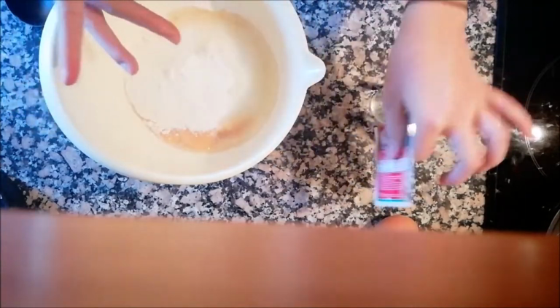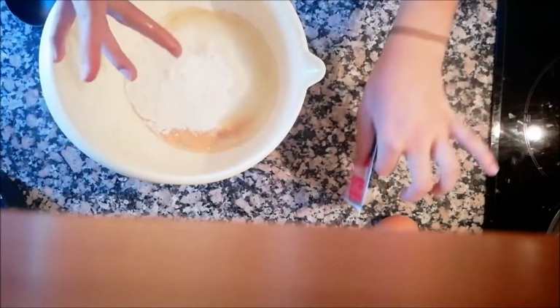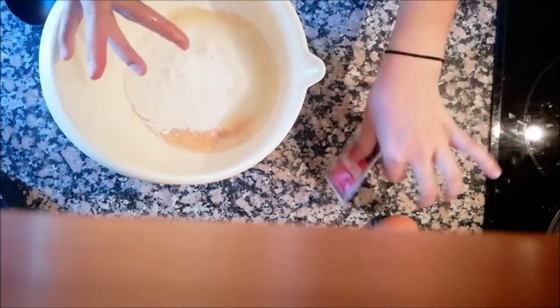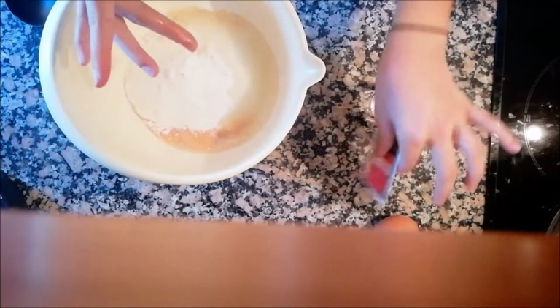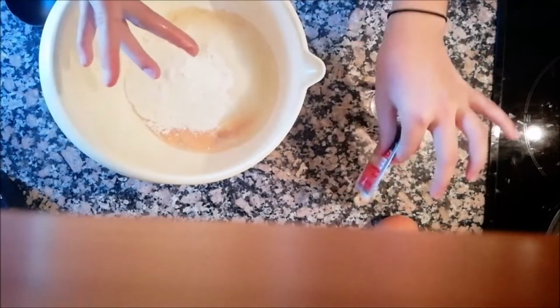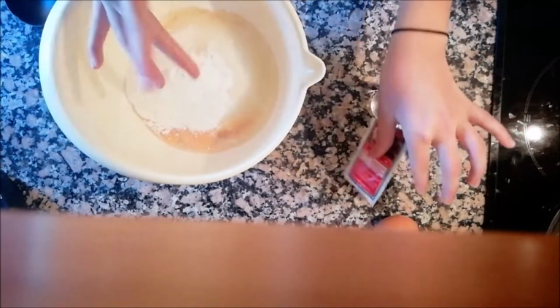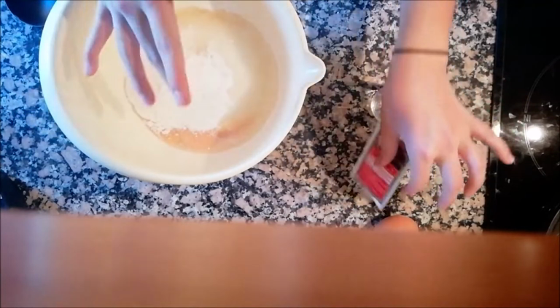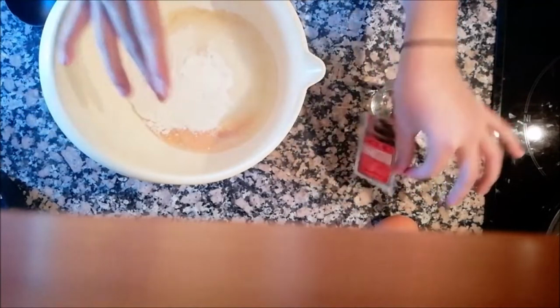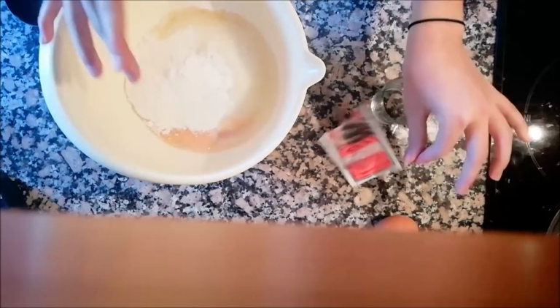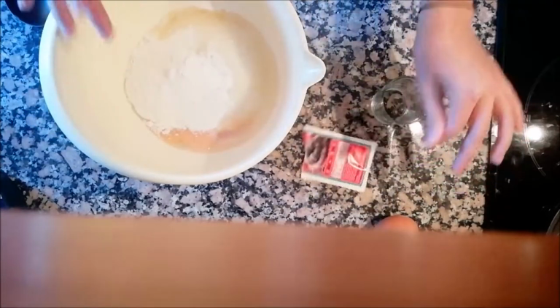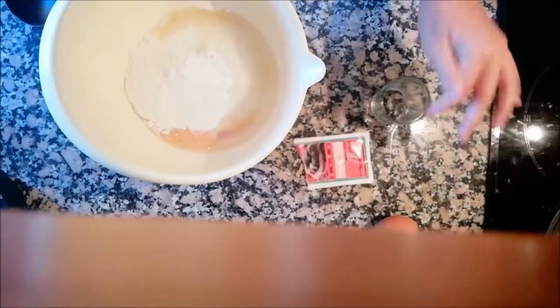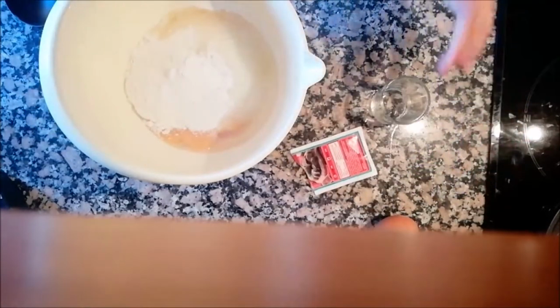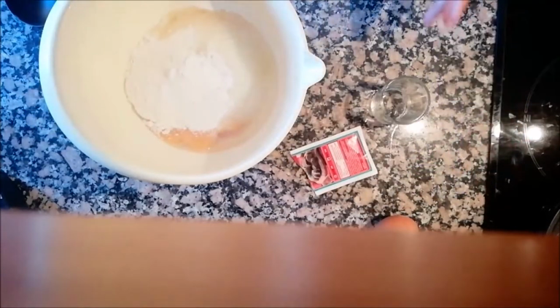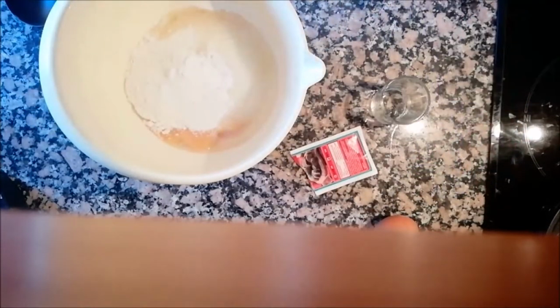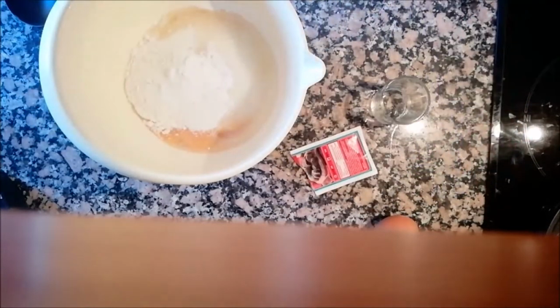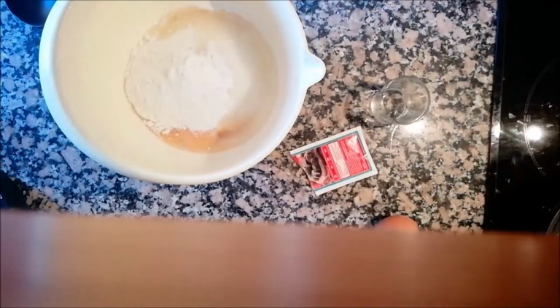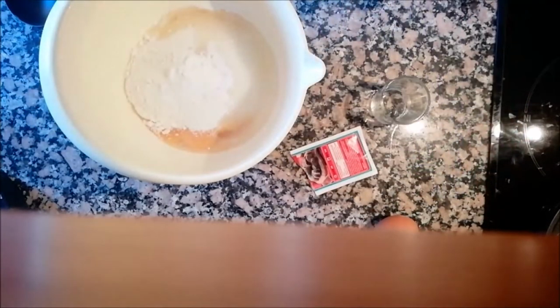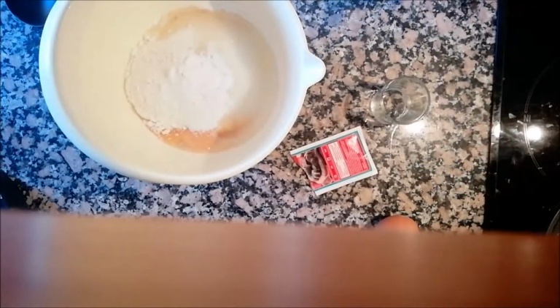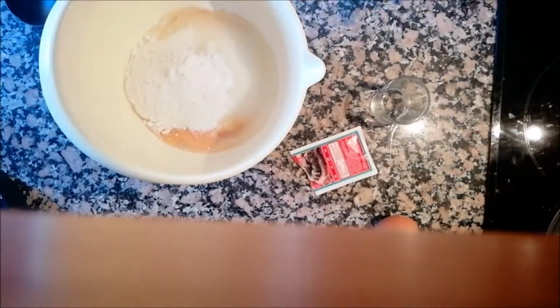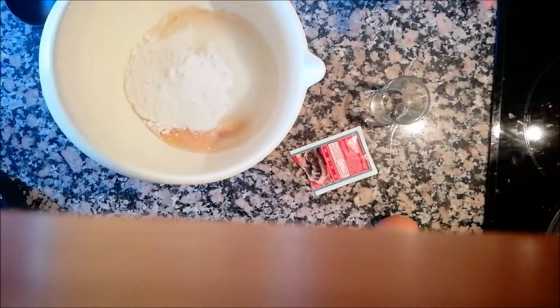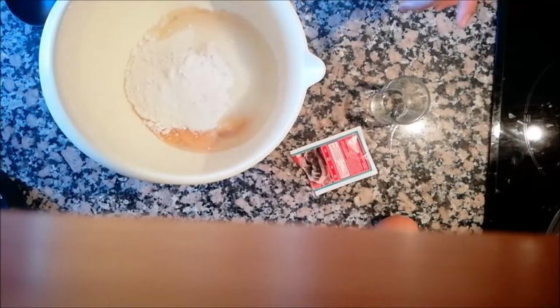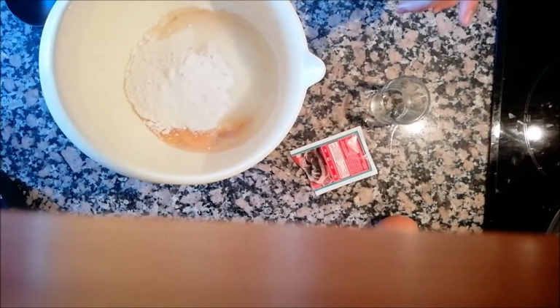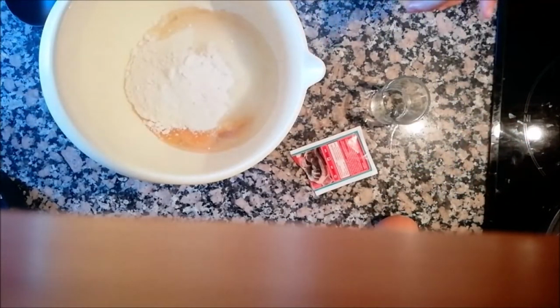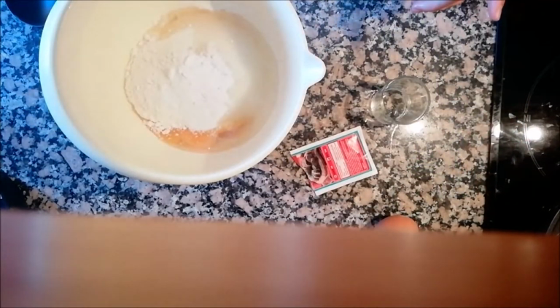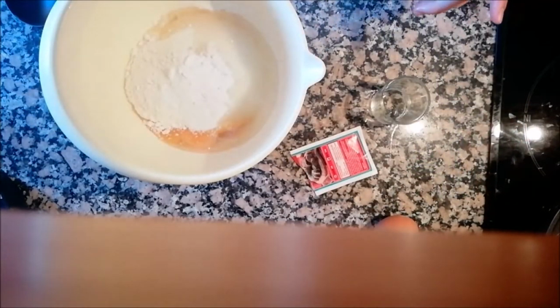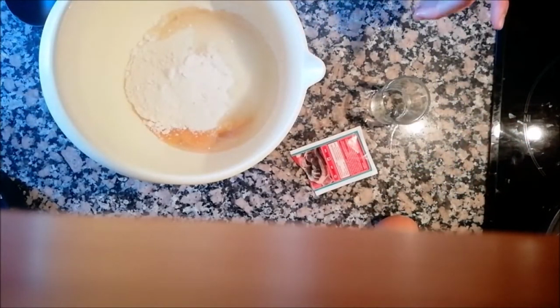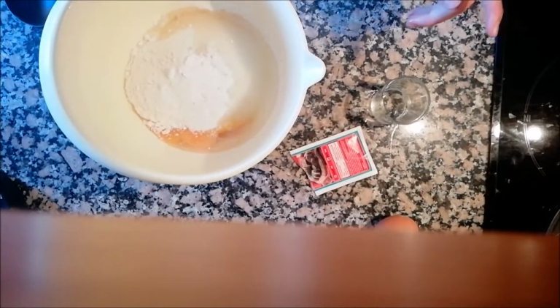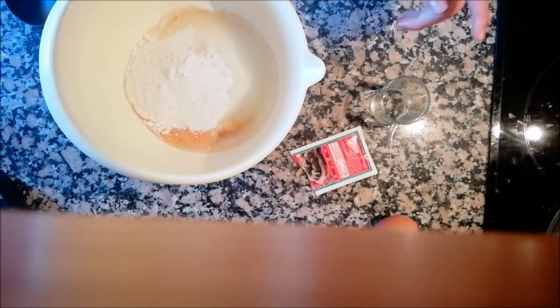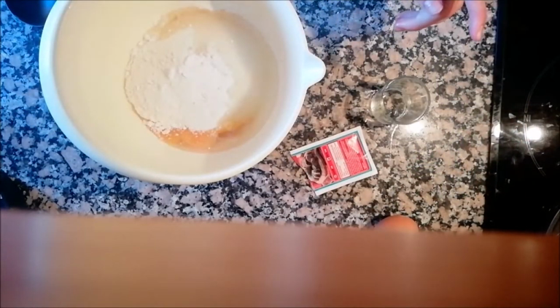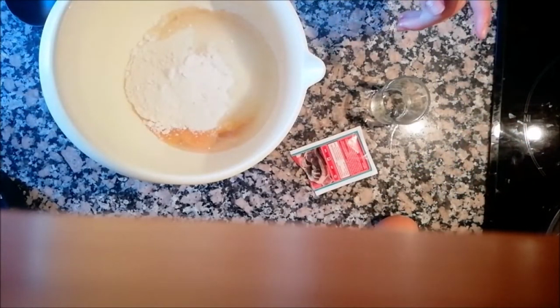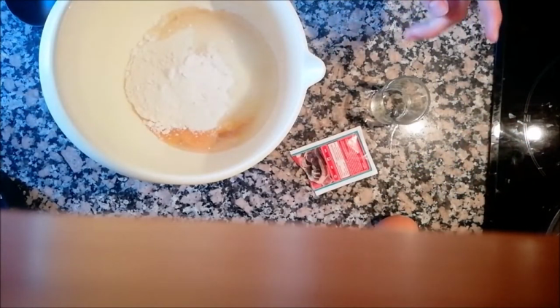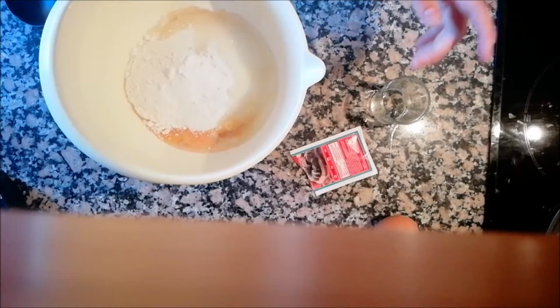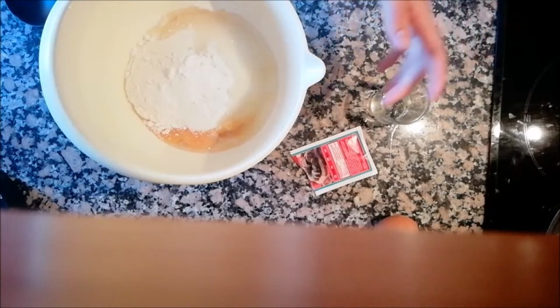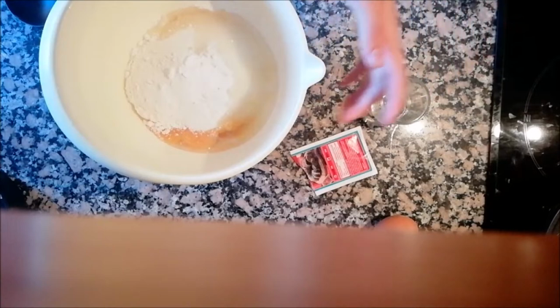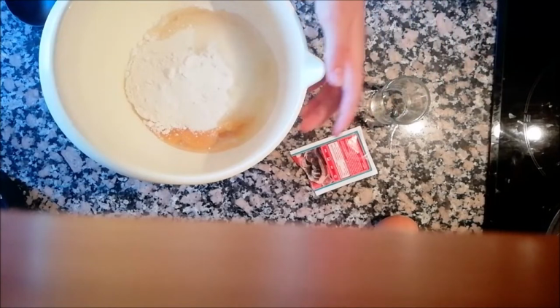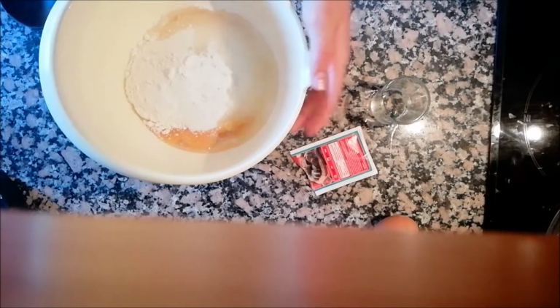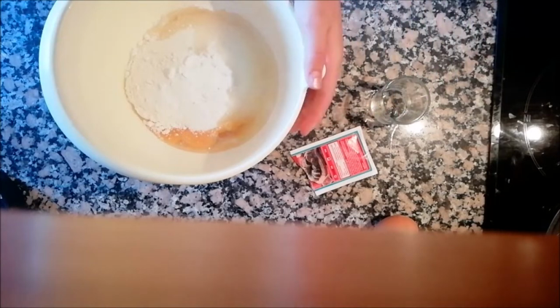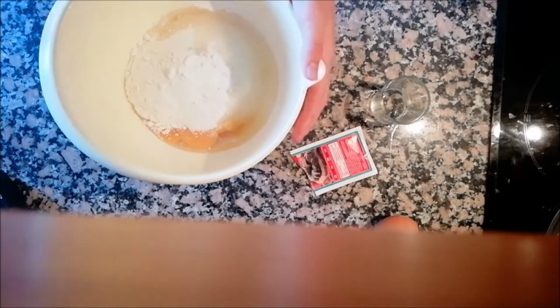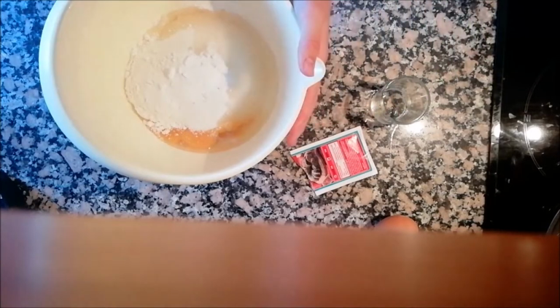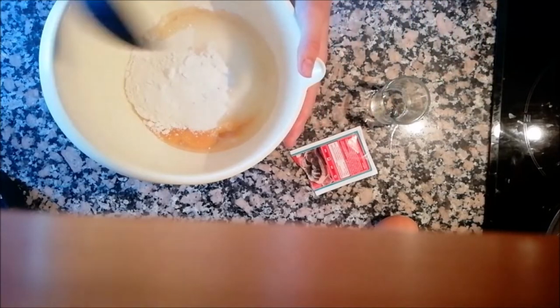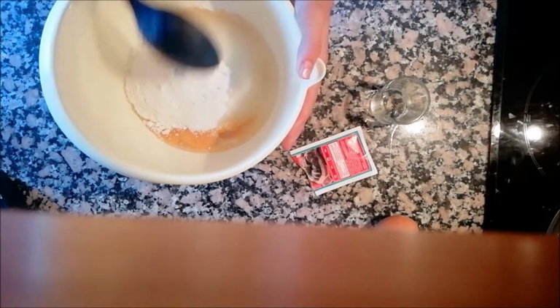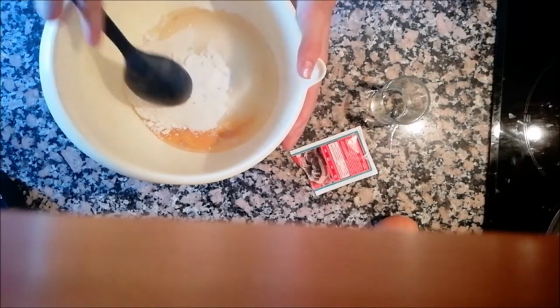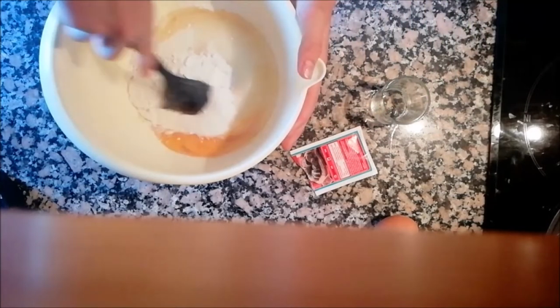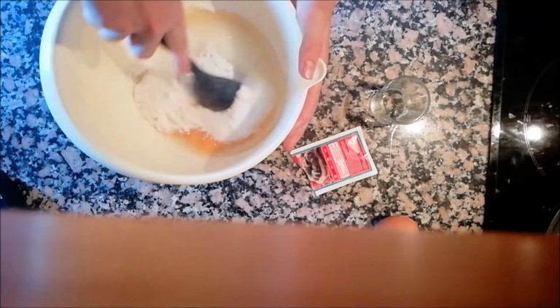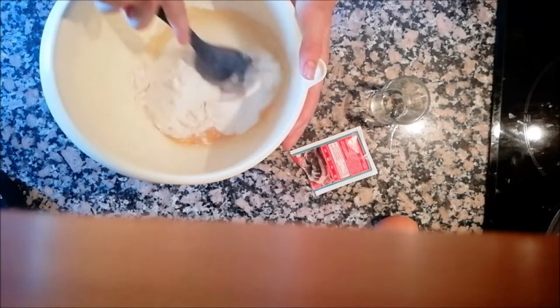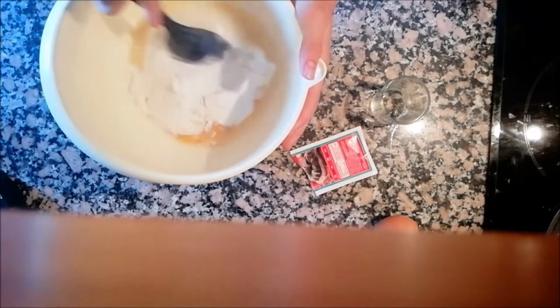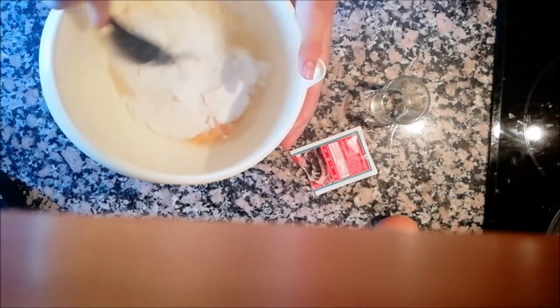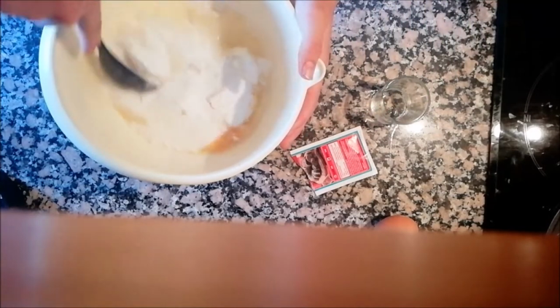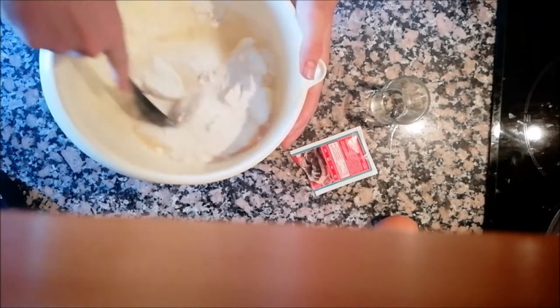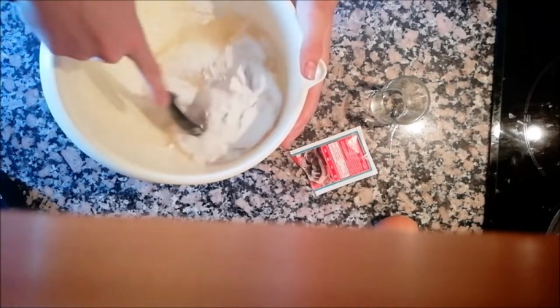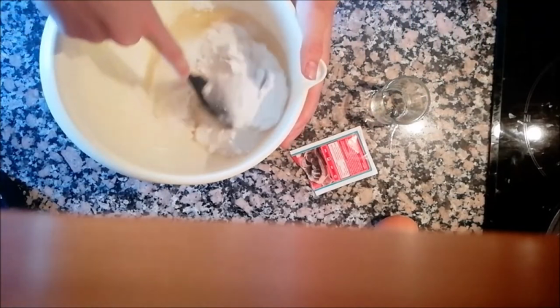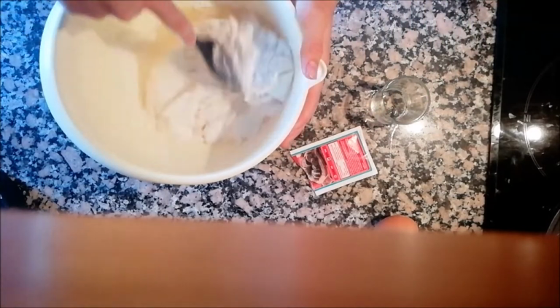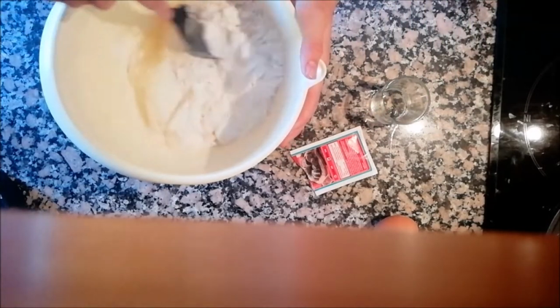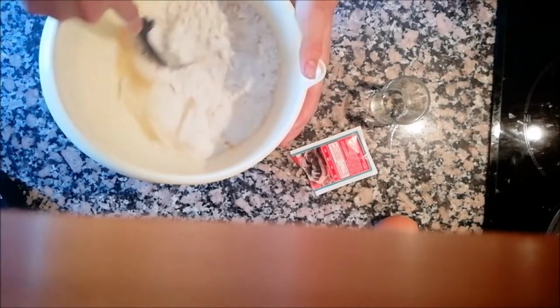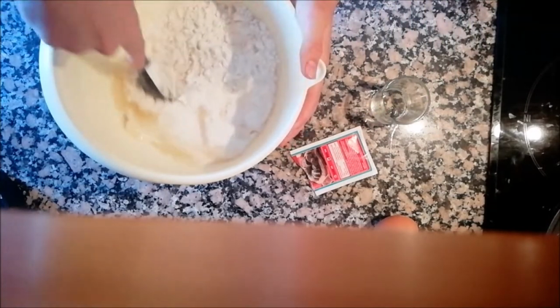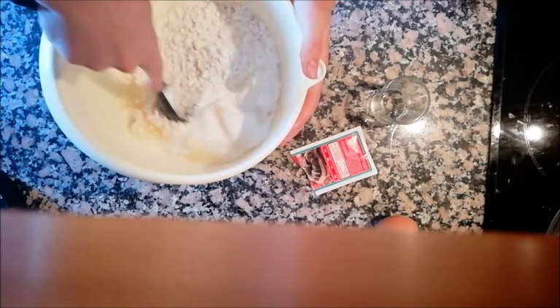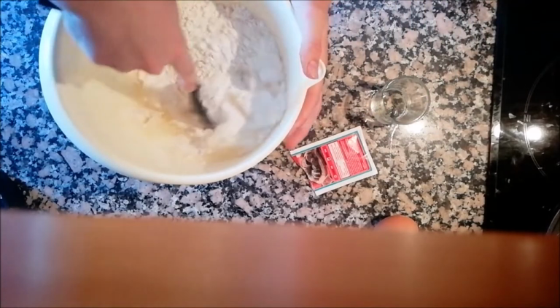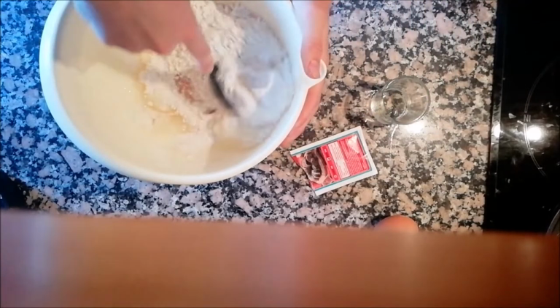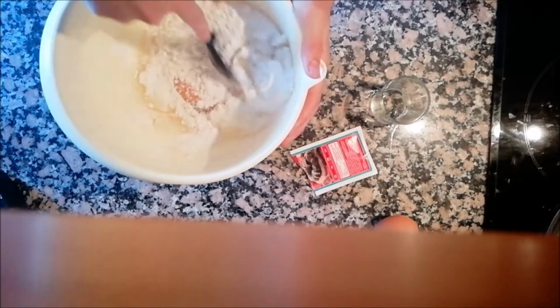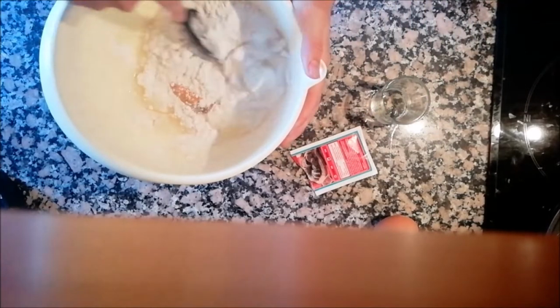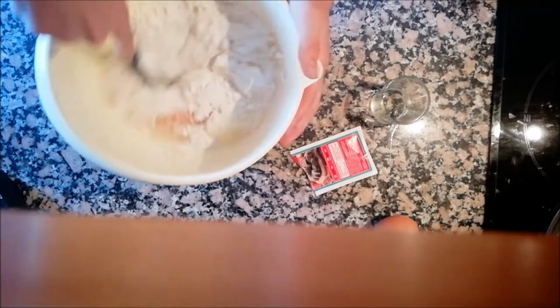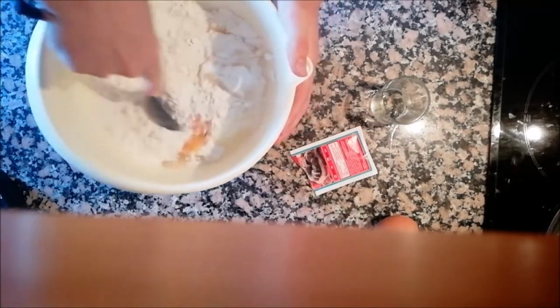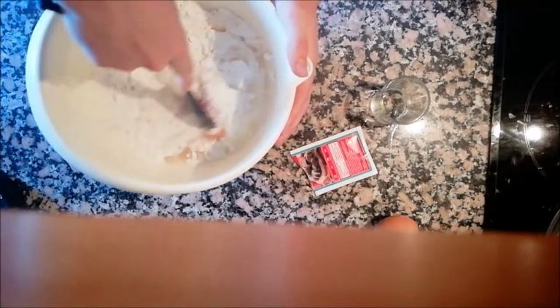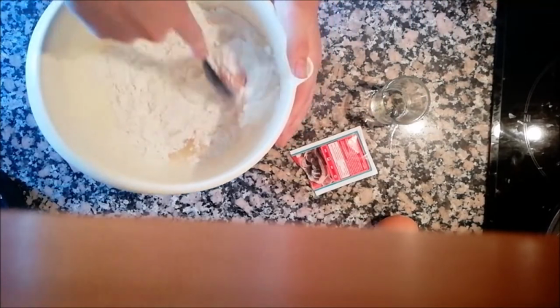And then we have to mix all these ingredients with a spoon.